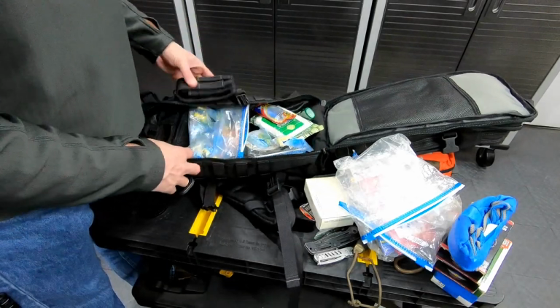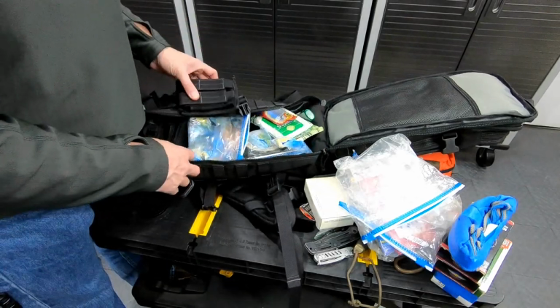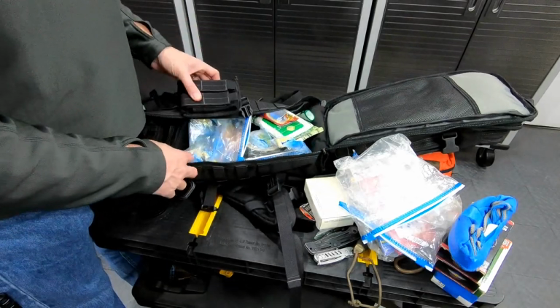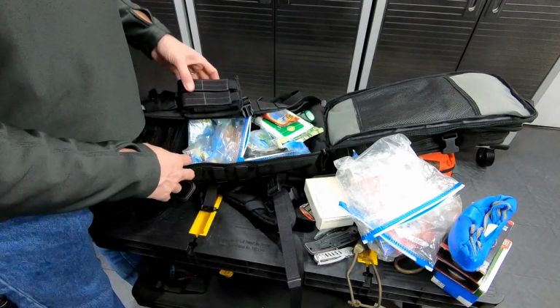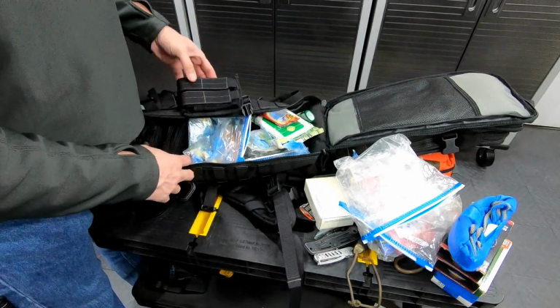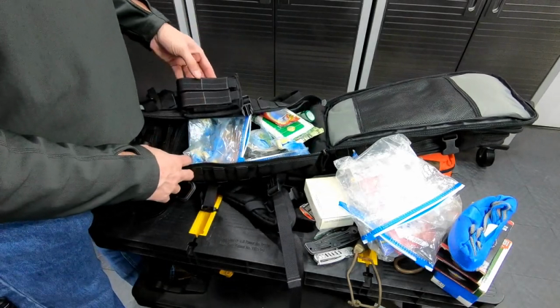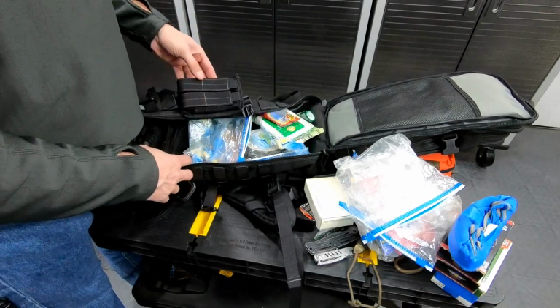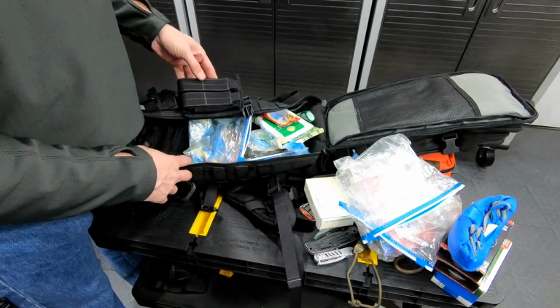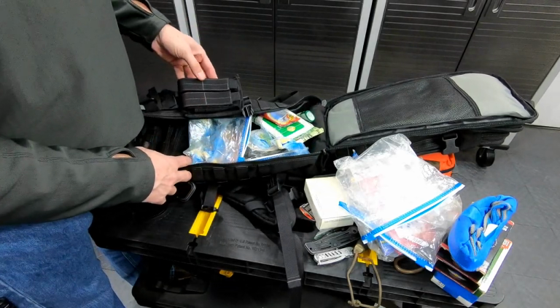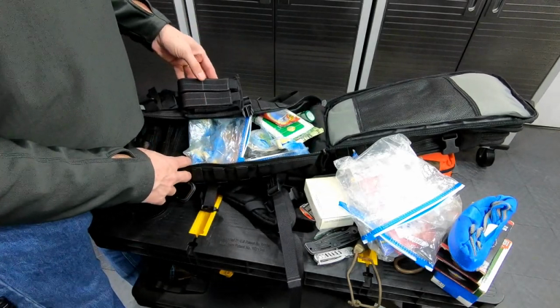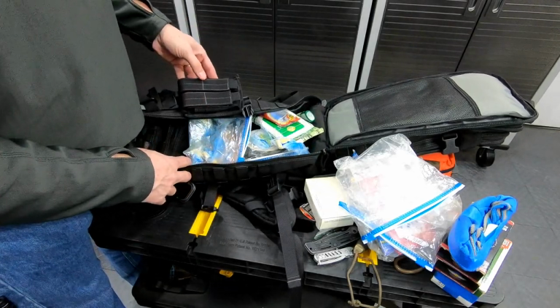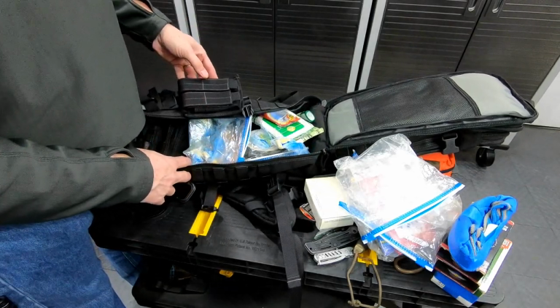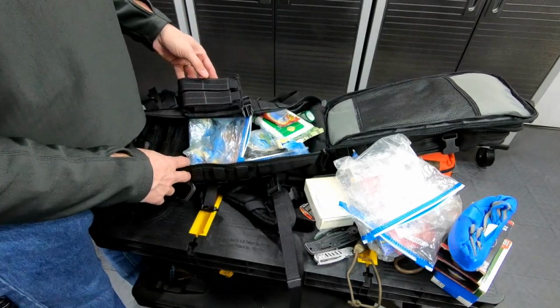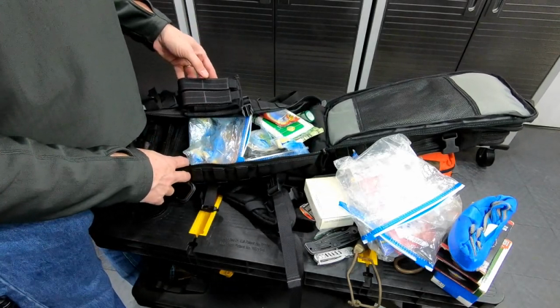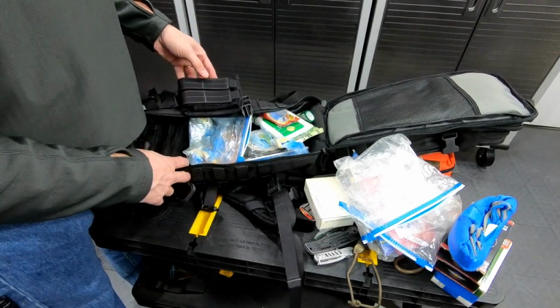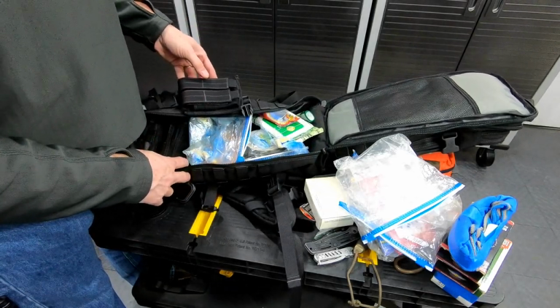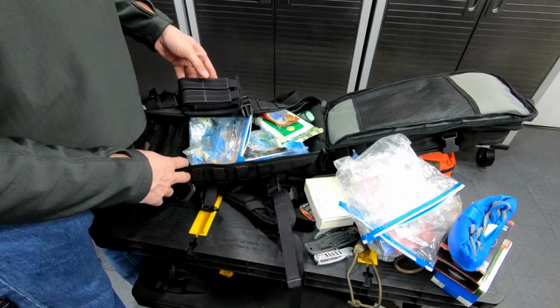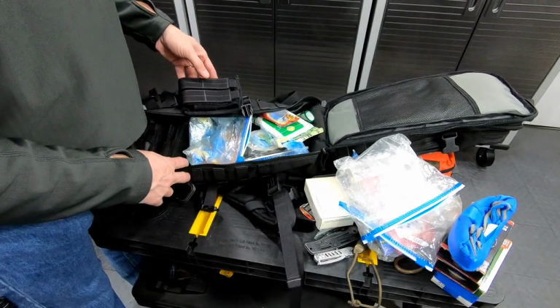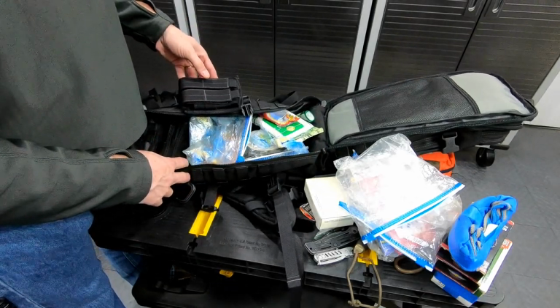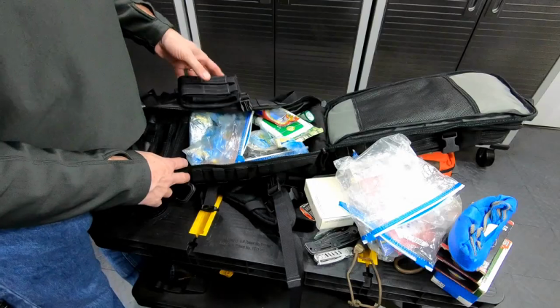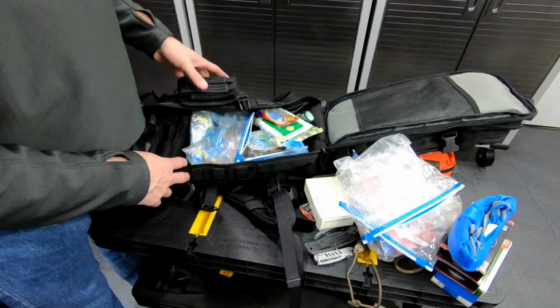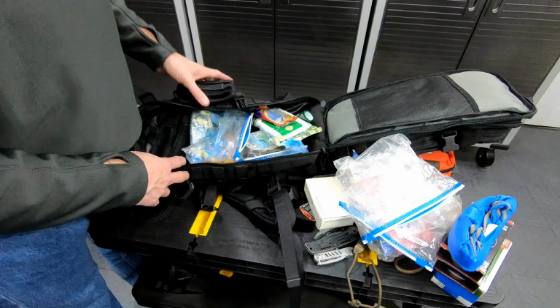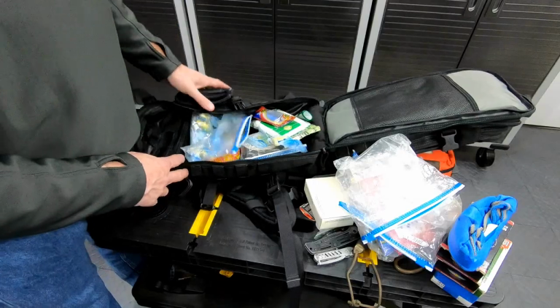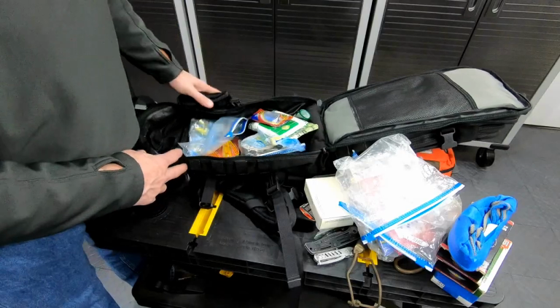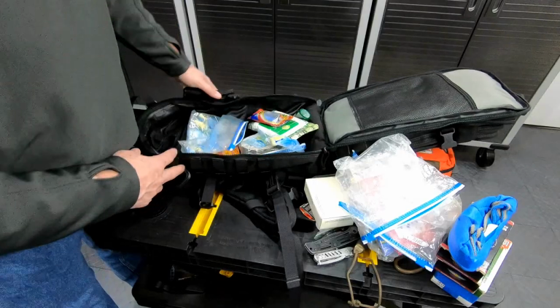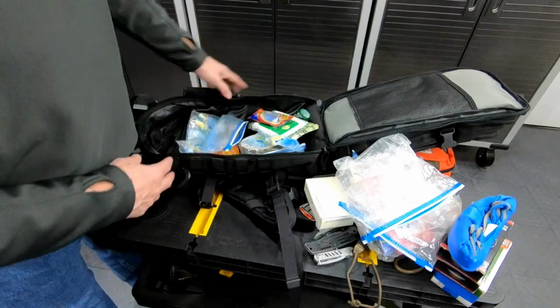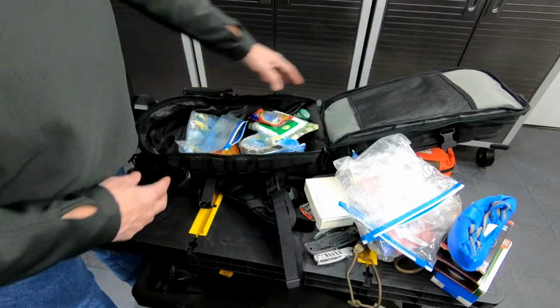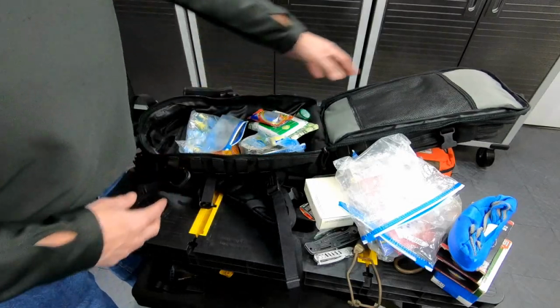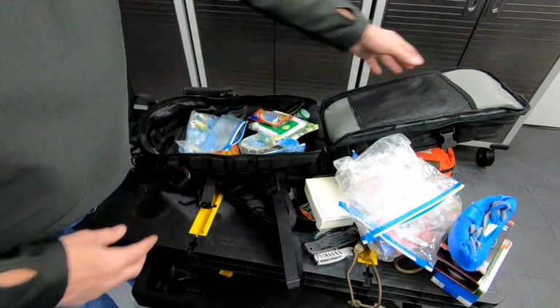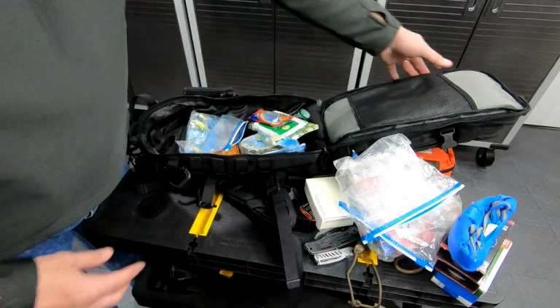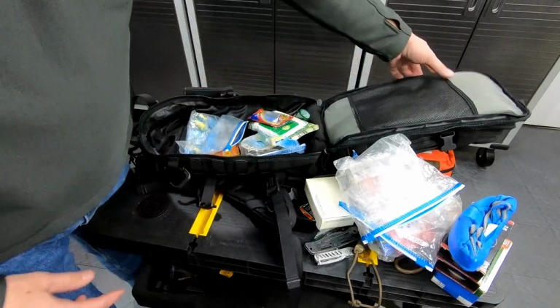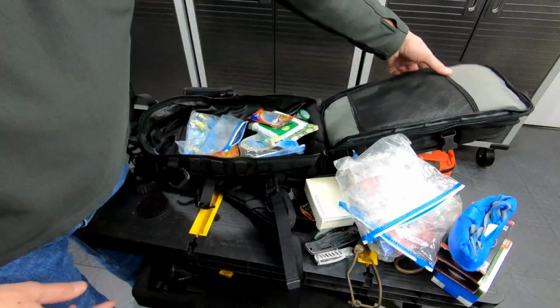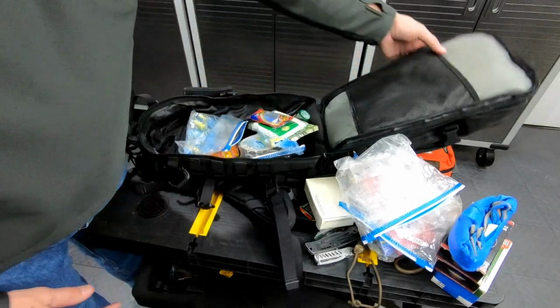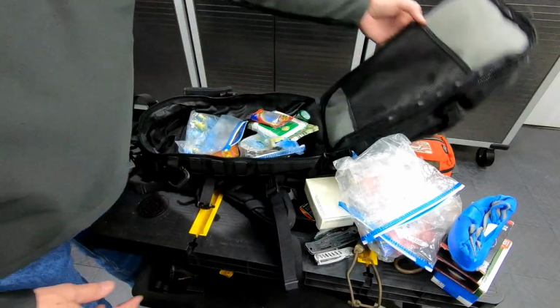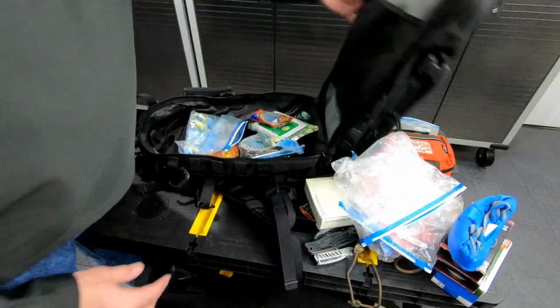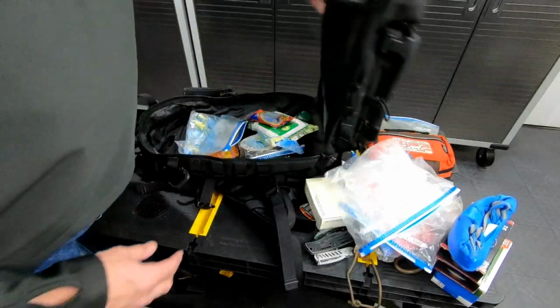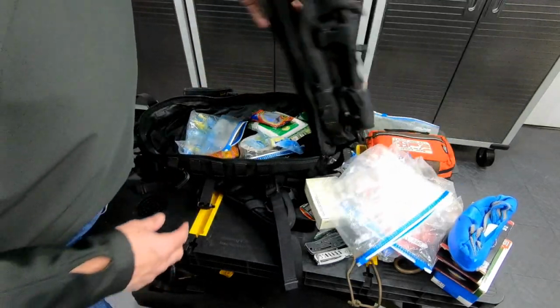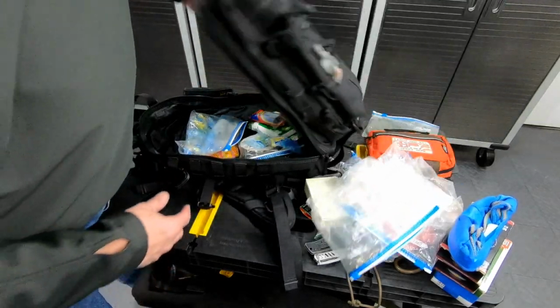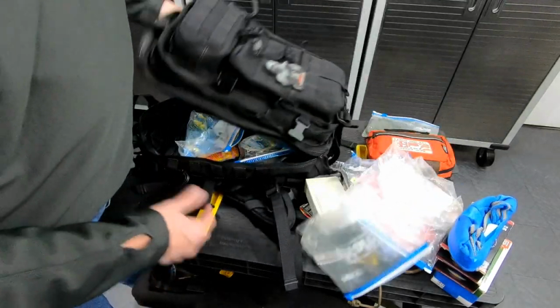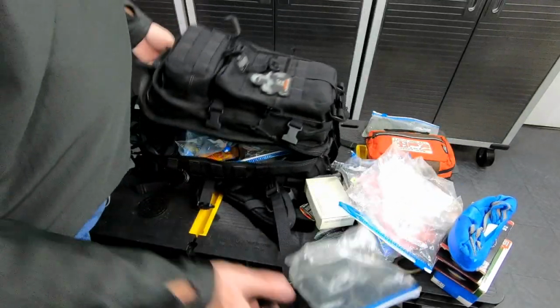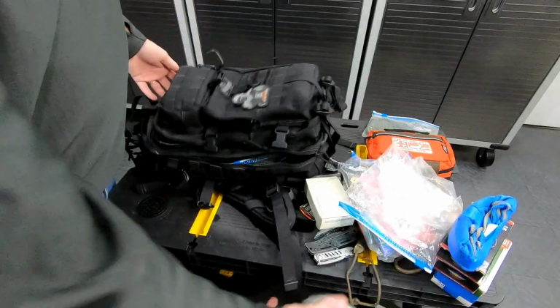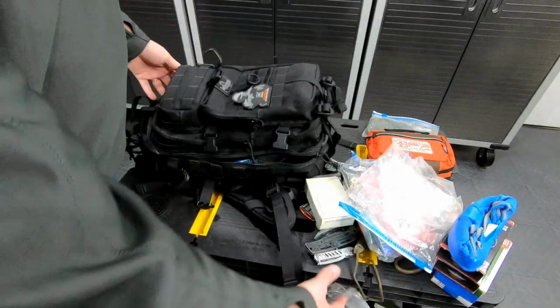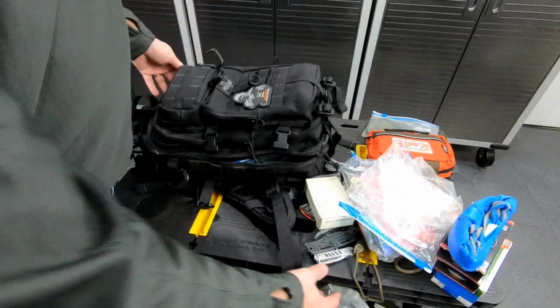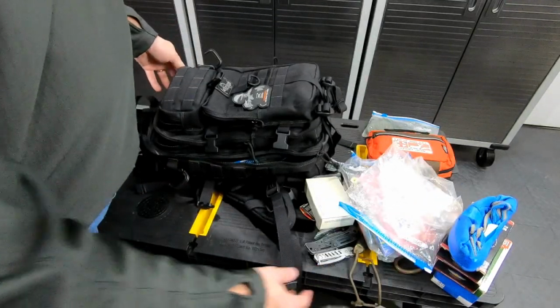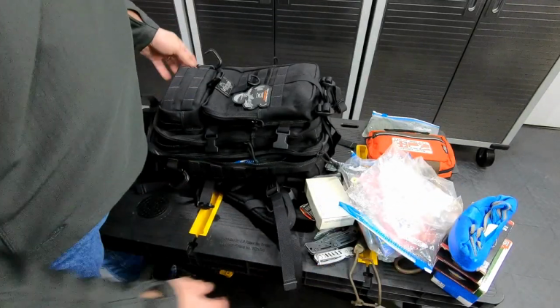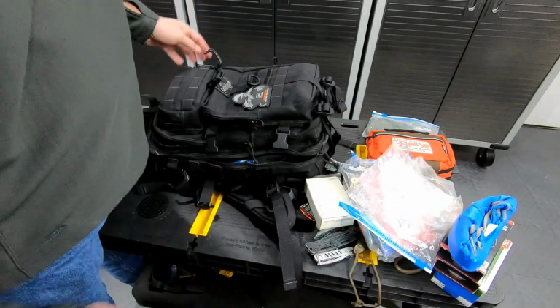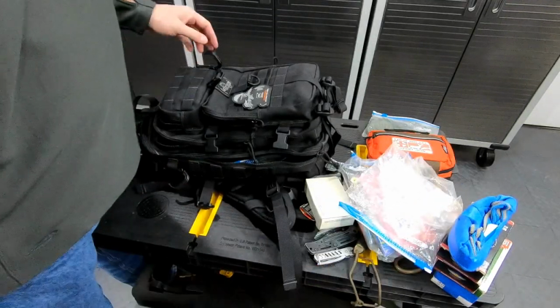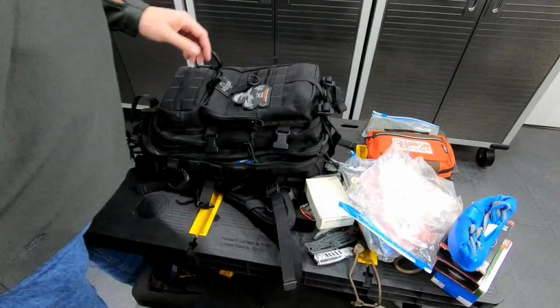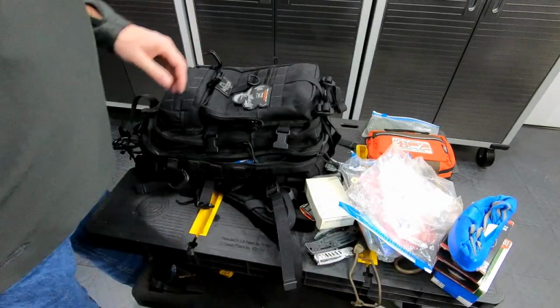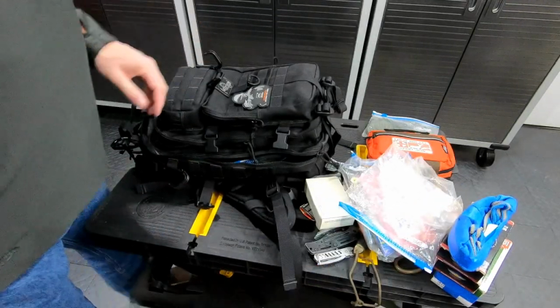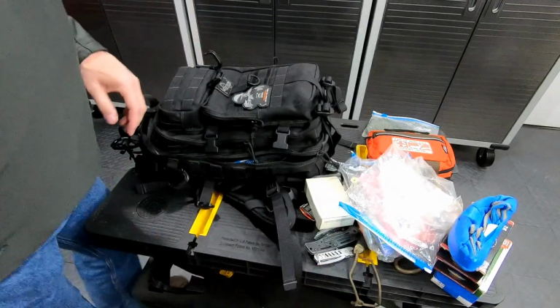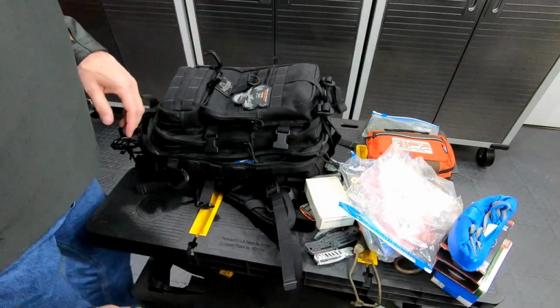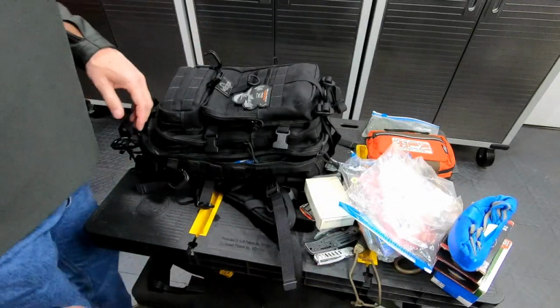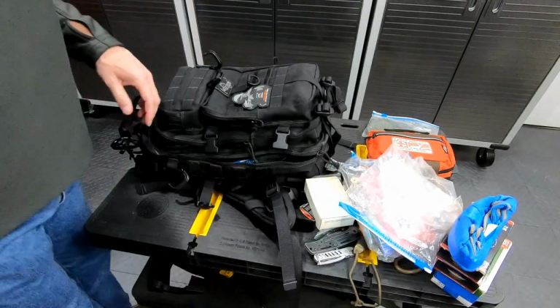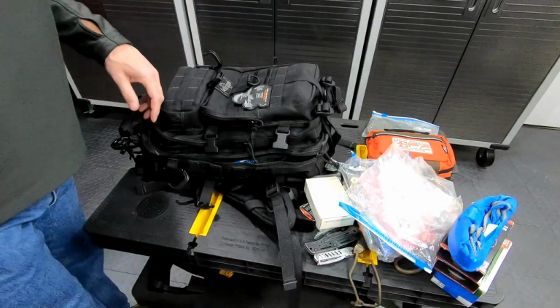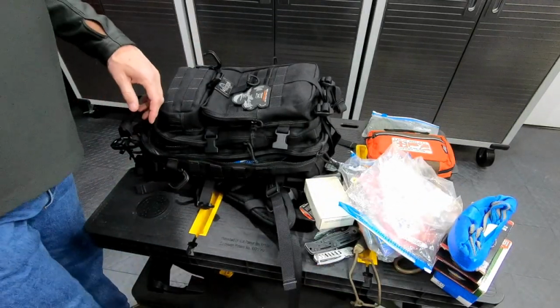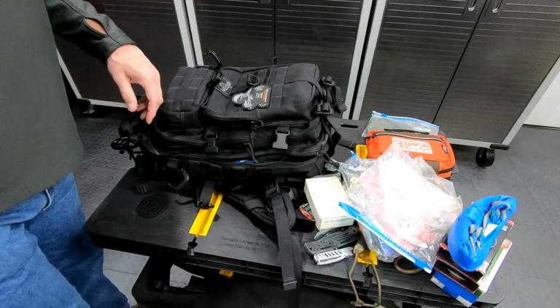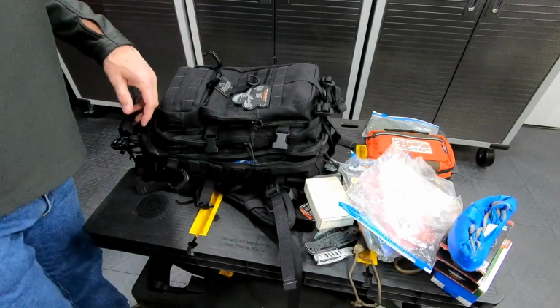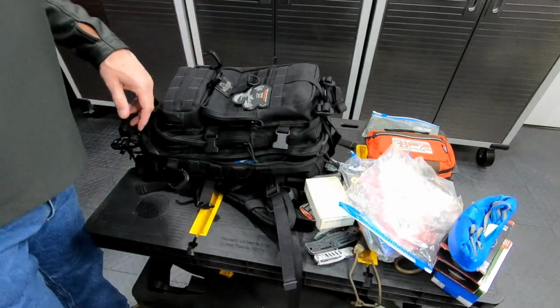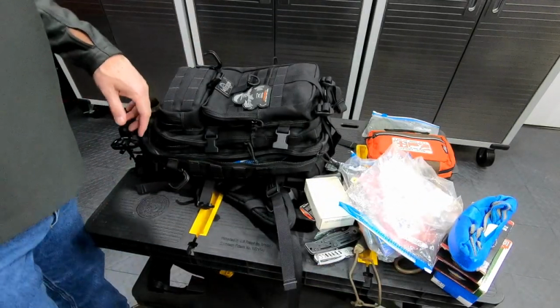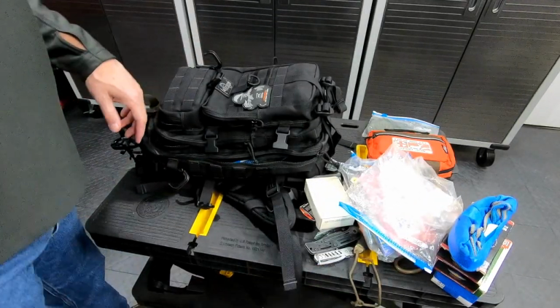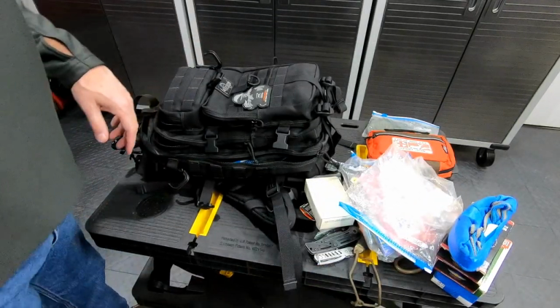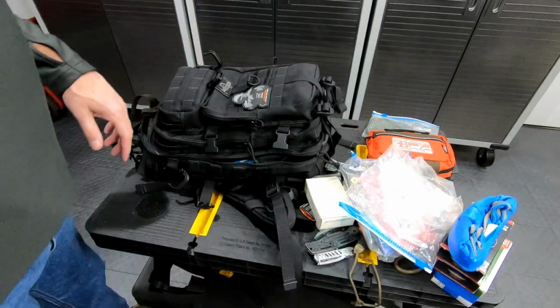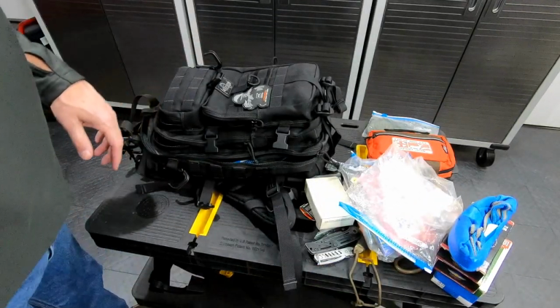Over here on the outside I've got two mag carriers for a Glock. And that's what I carry in my bug out bag.